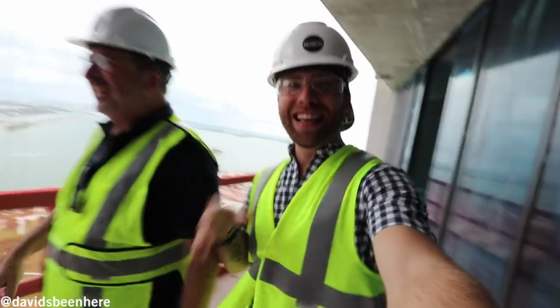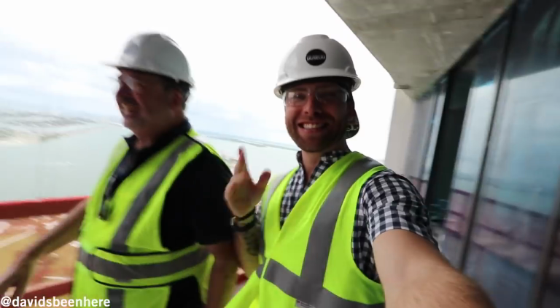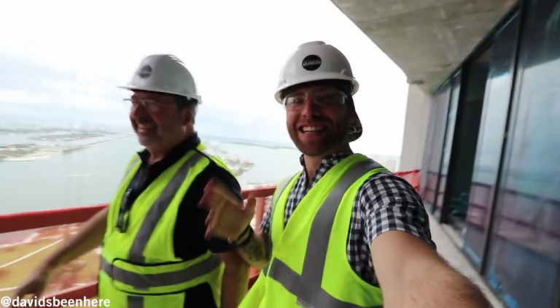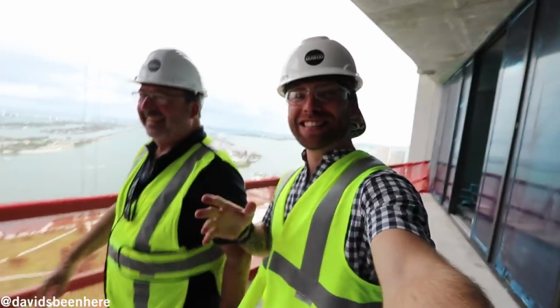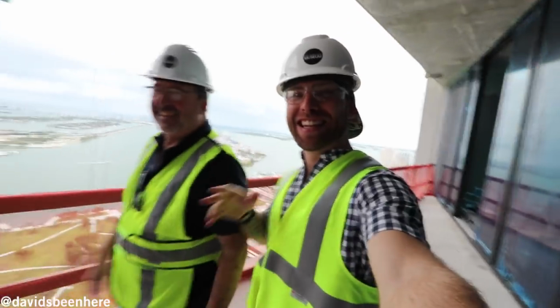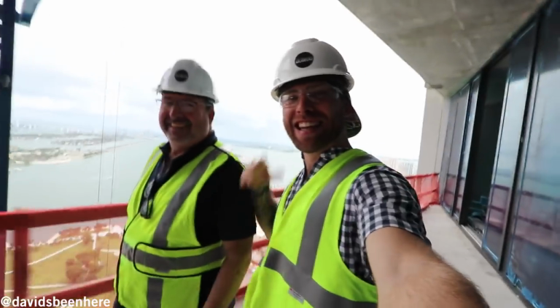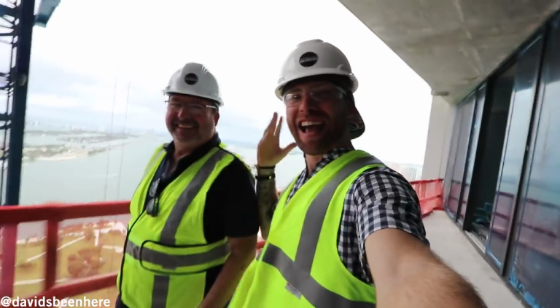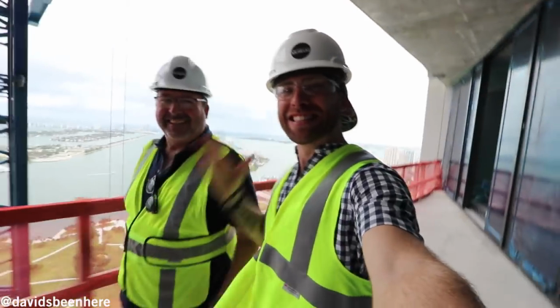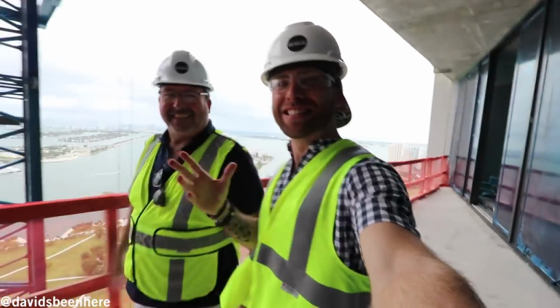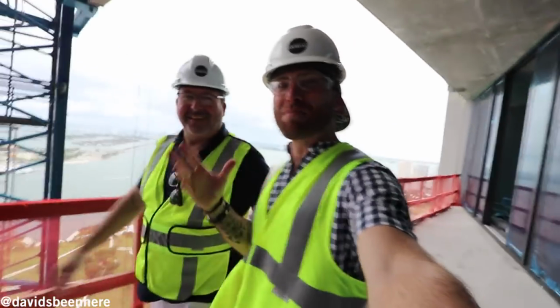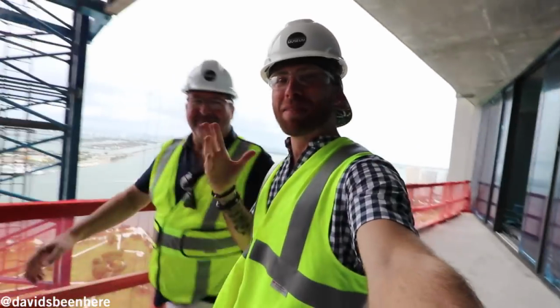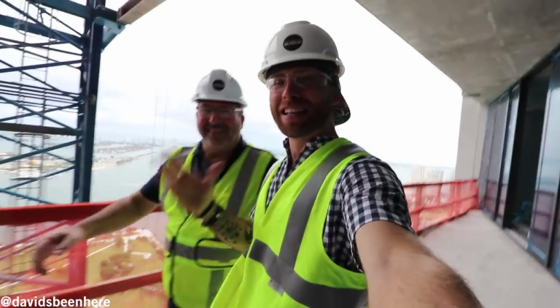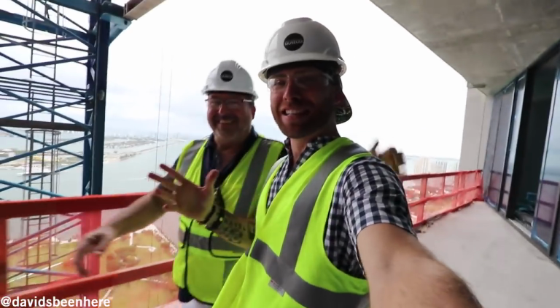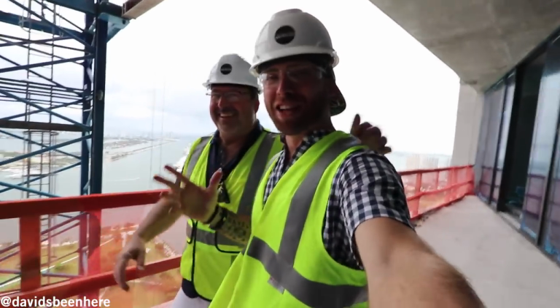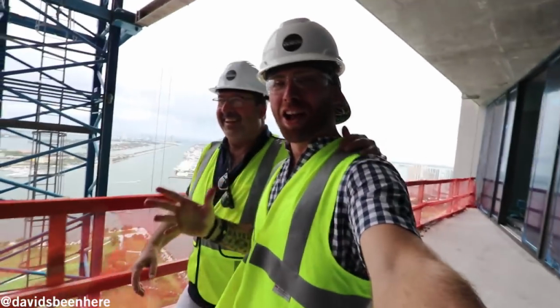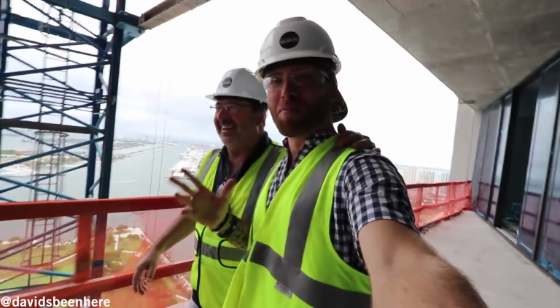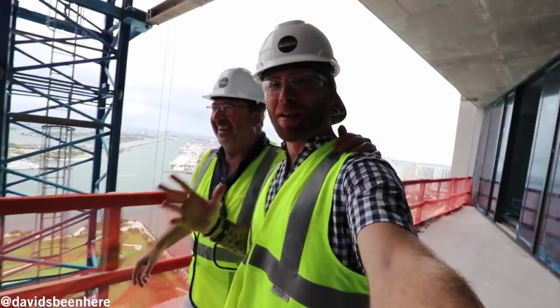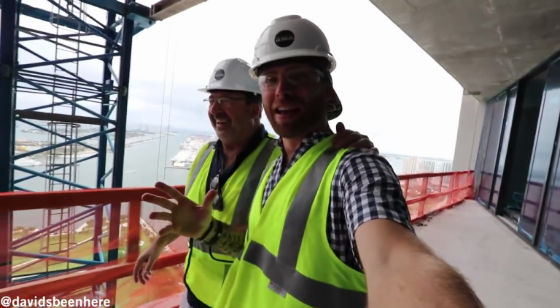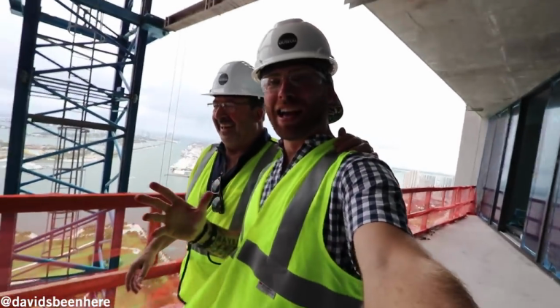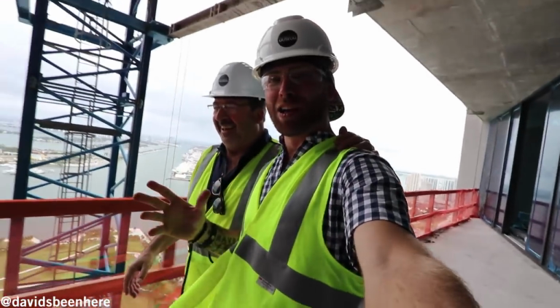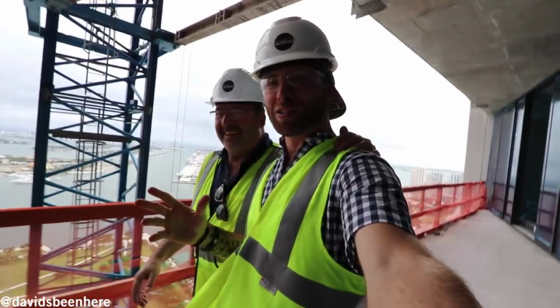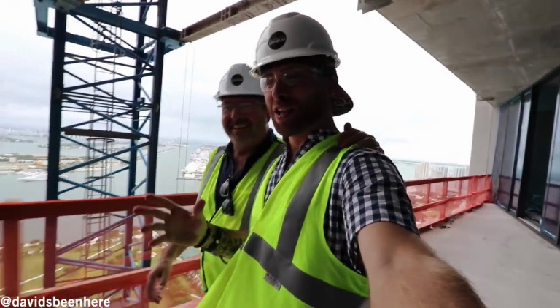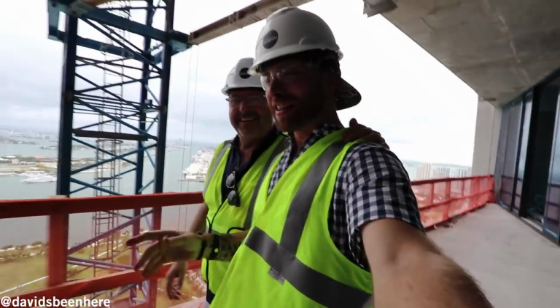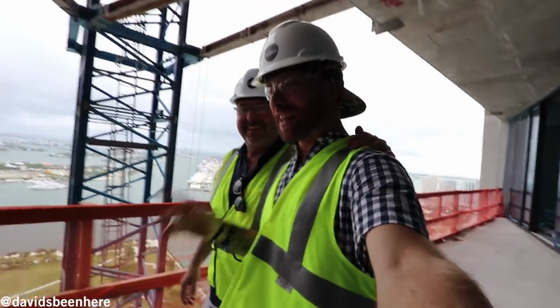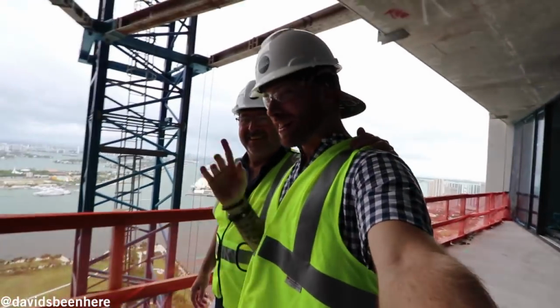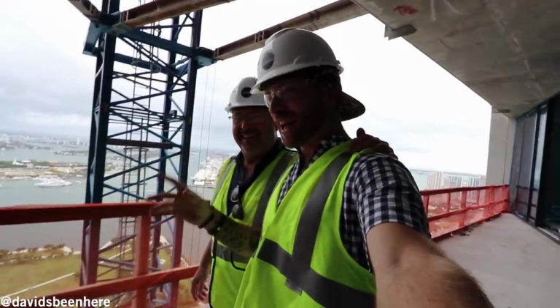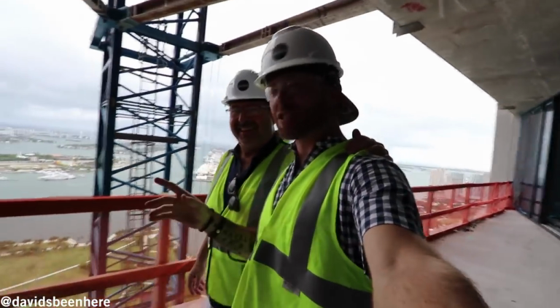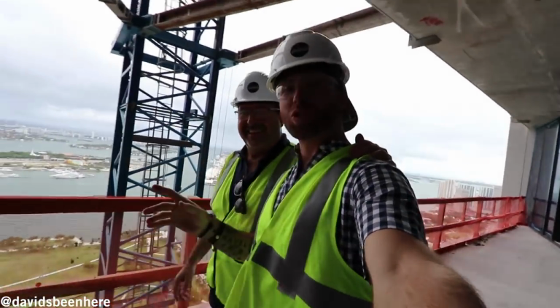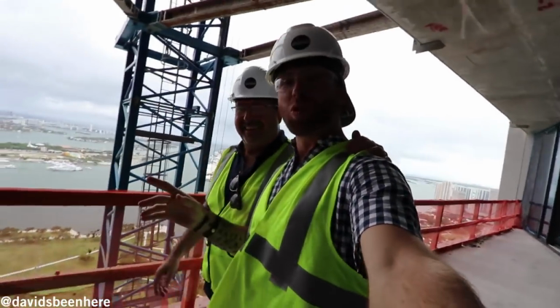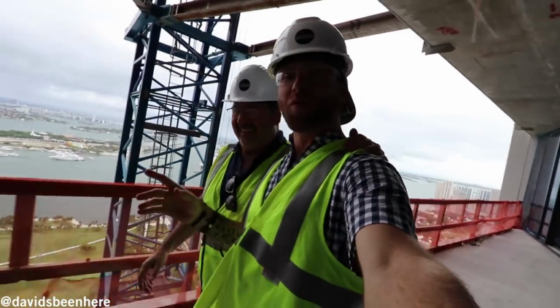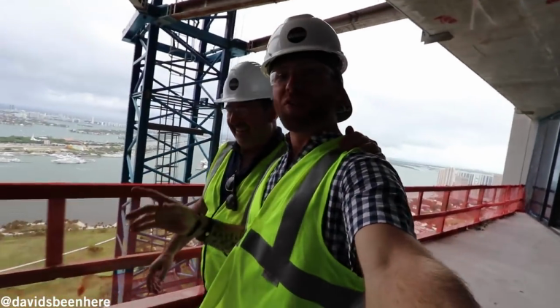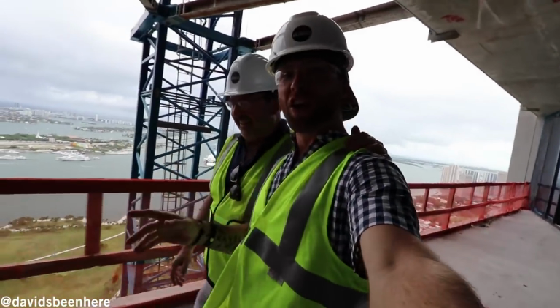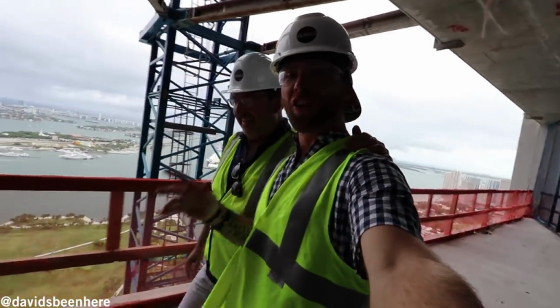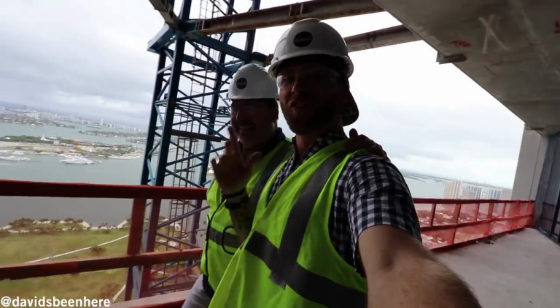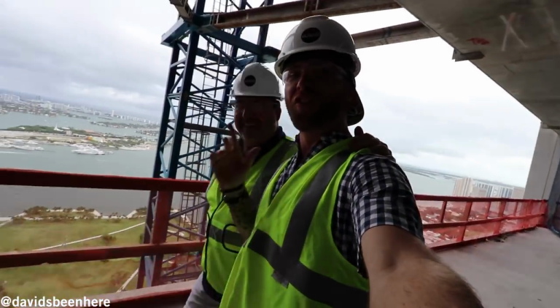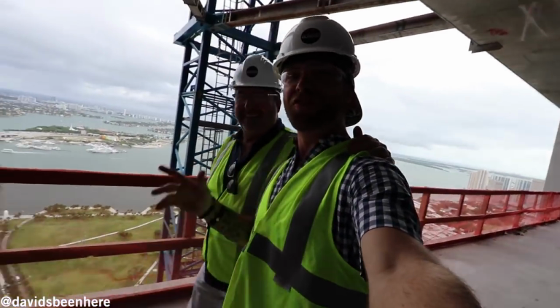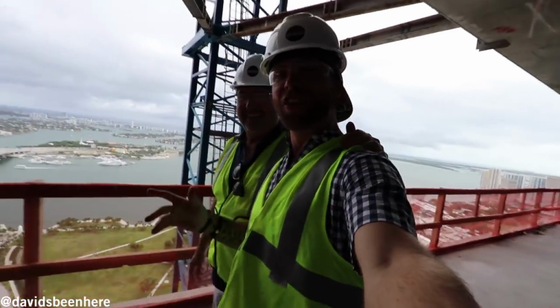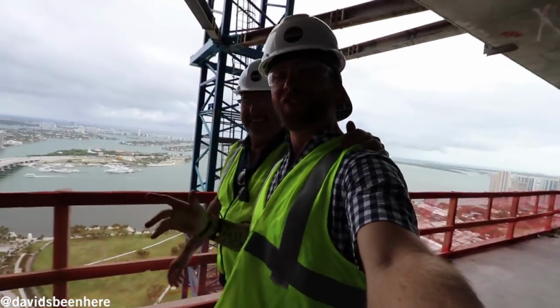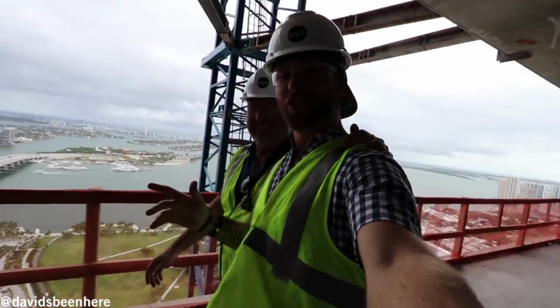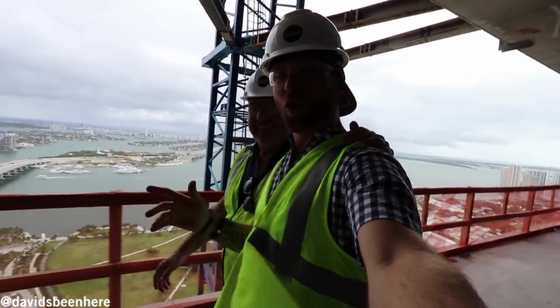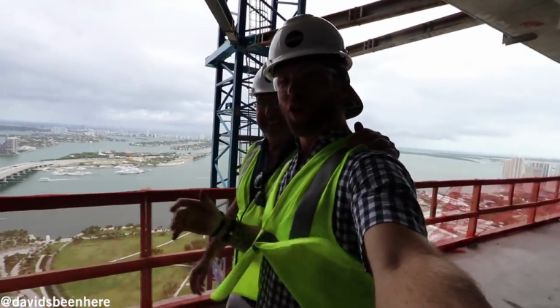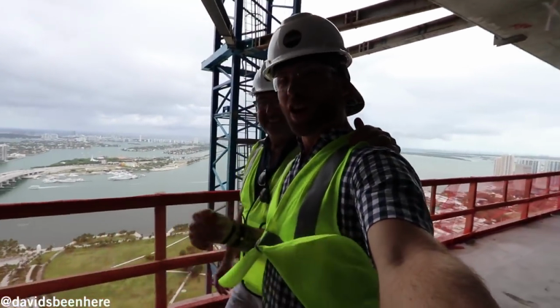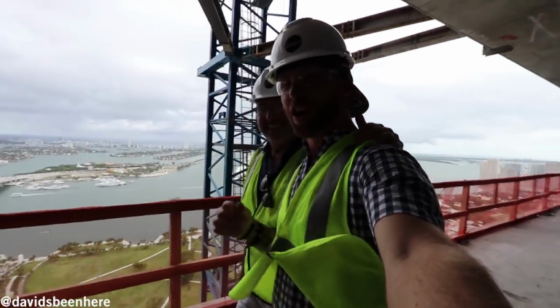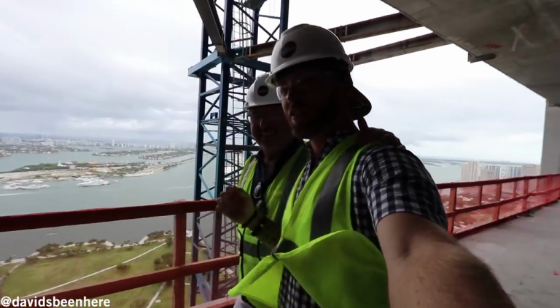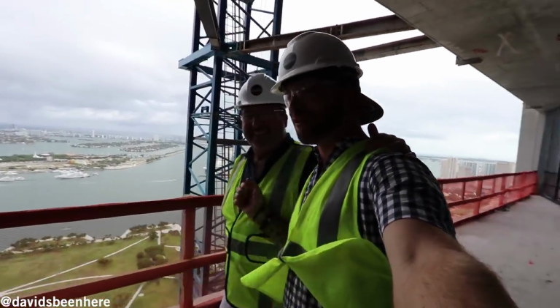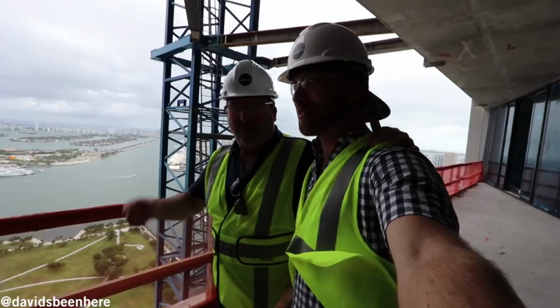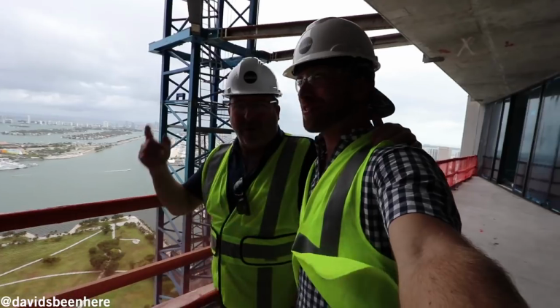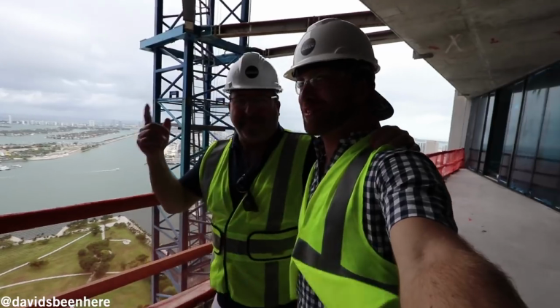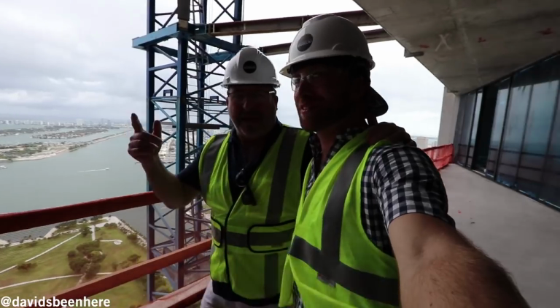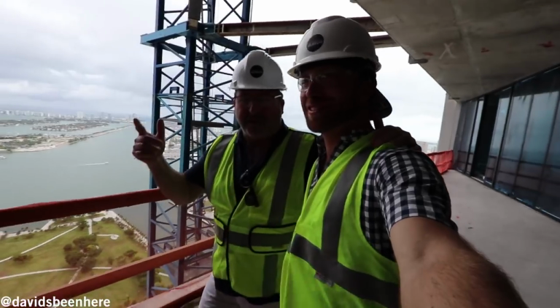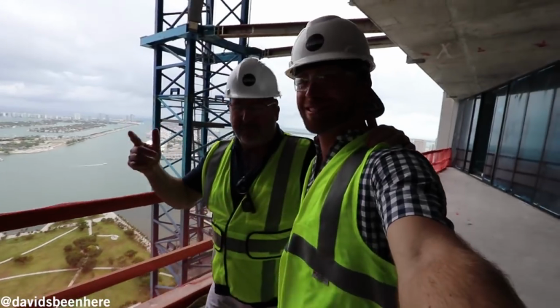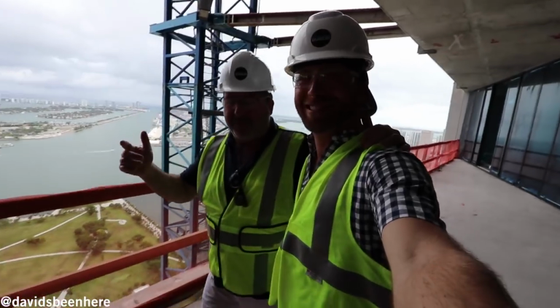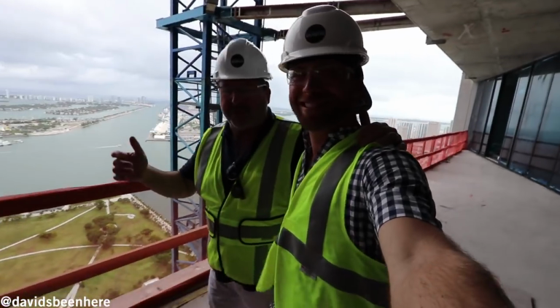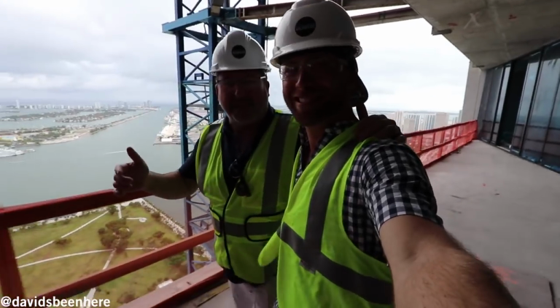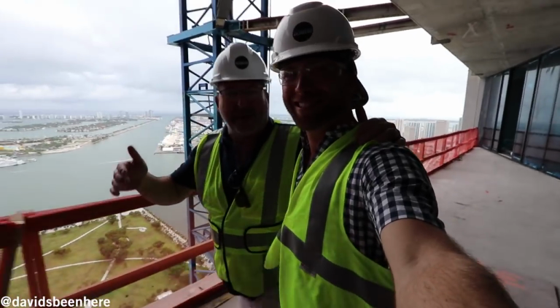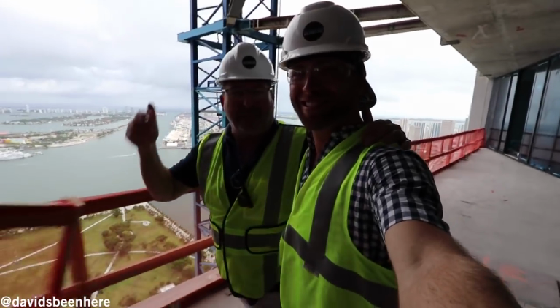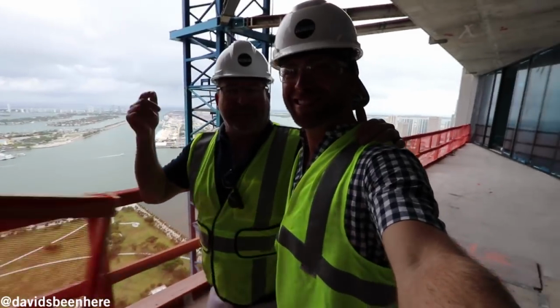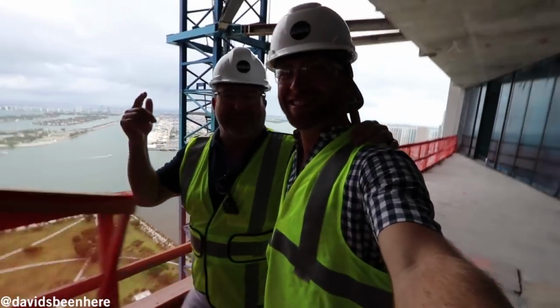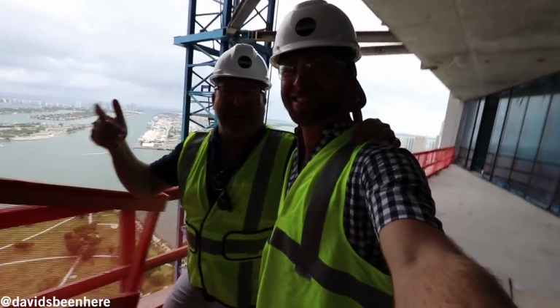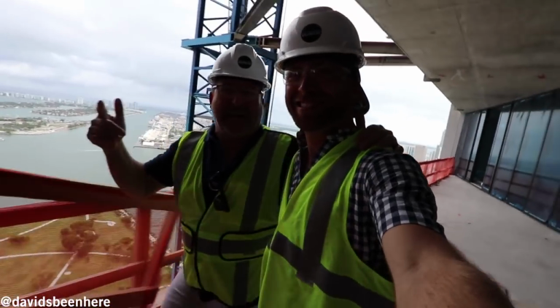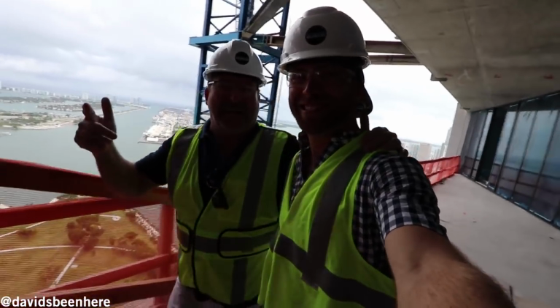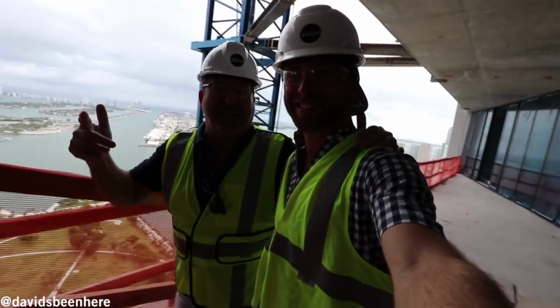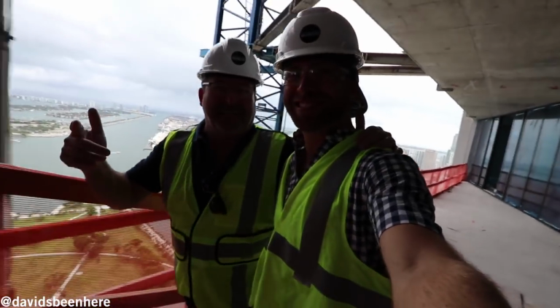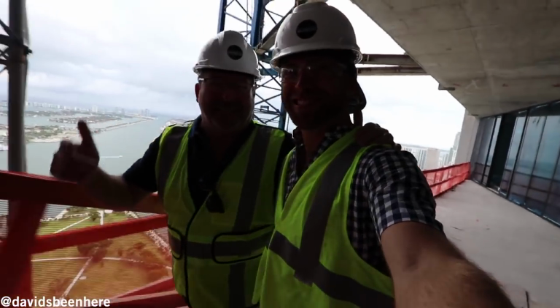This is the $19 million penthouse — 10,000 square feet on the 50th floor of 1000 Museum by Zaha Hadid.